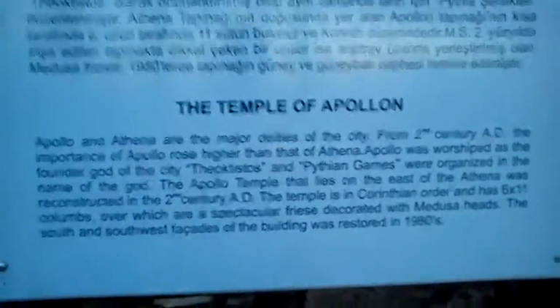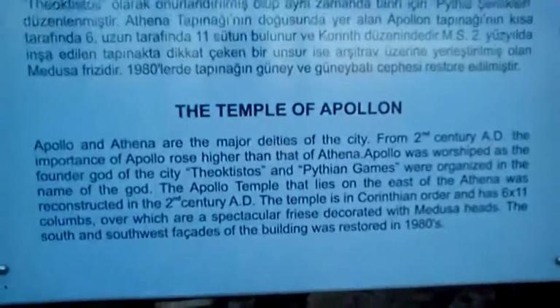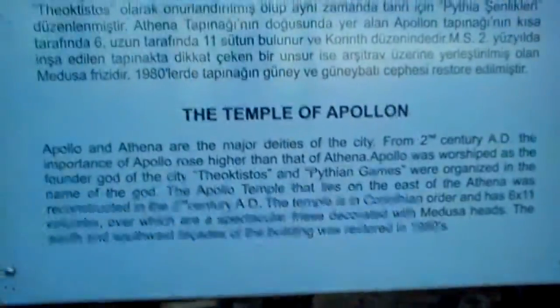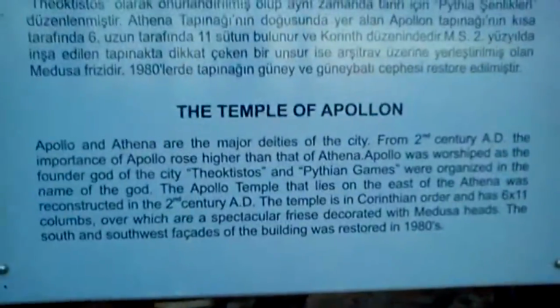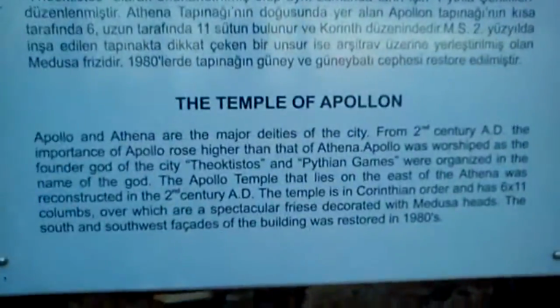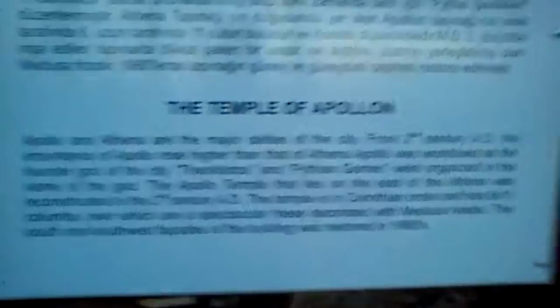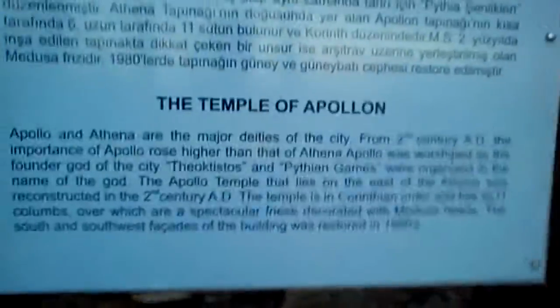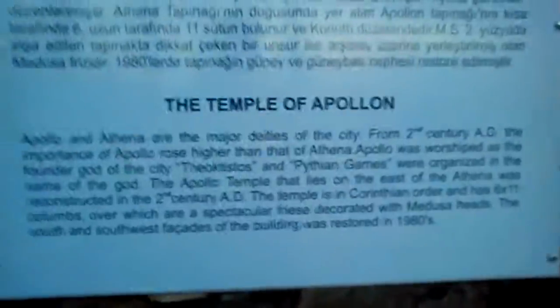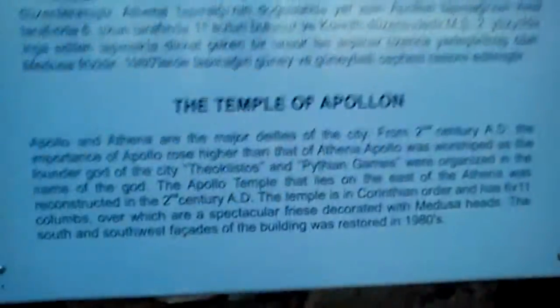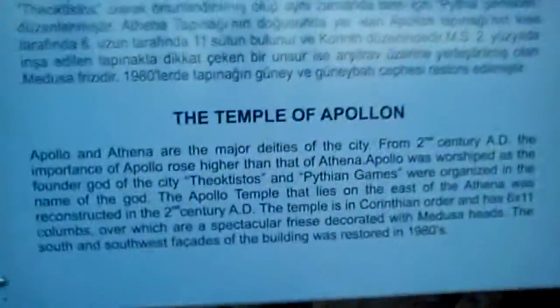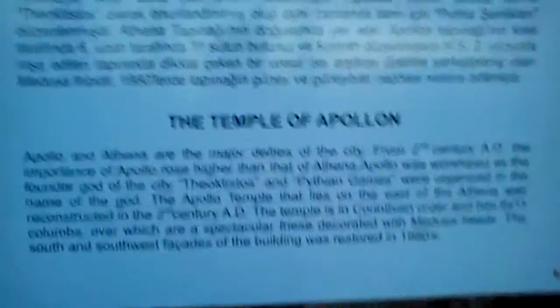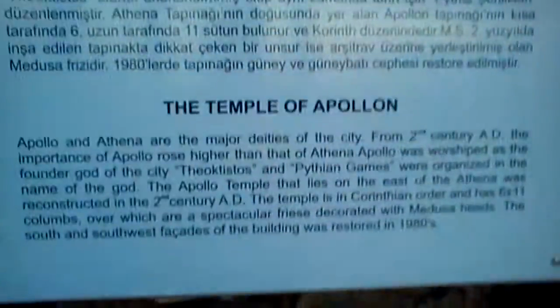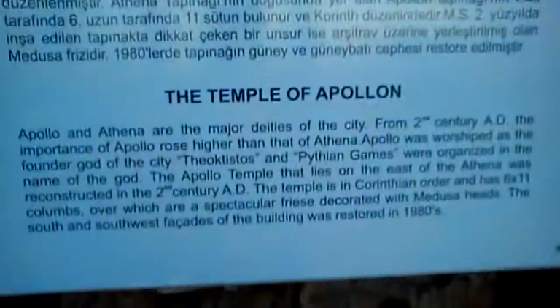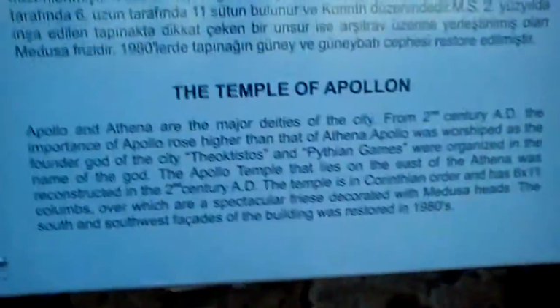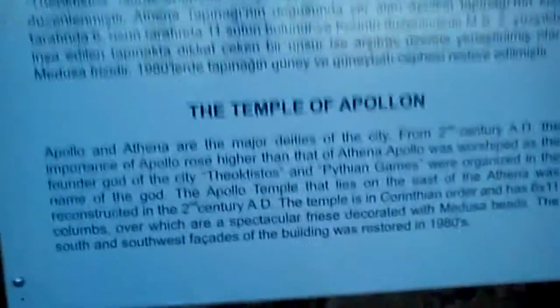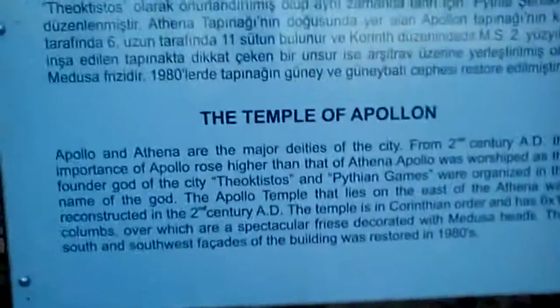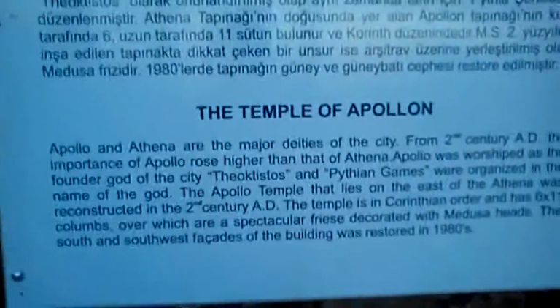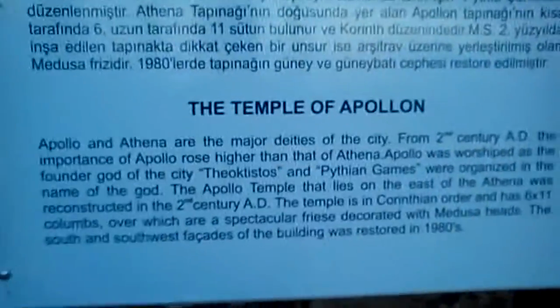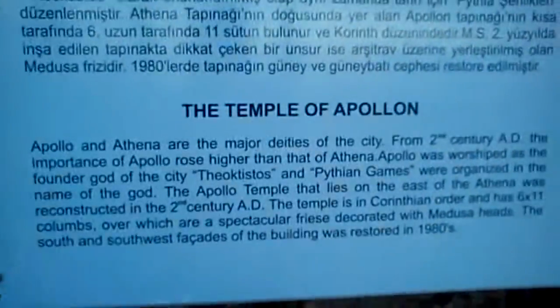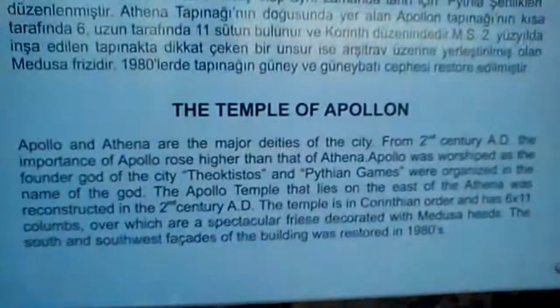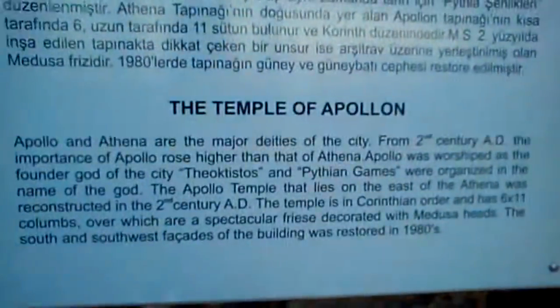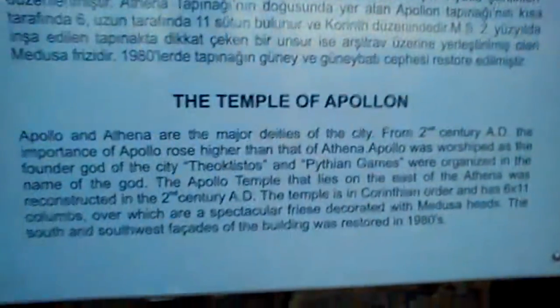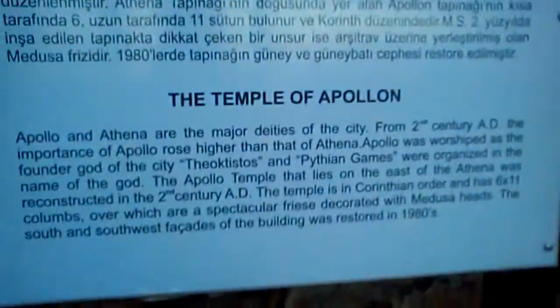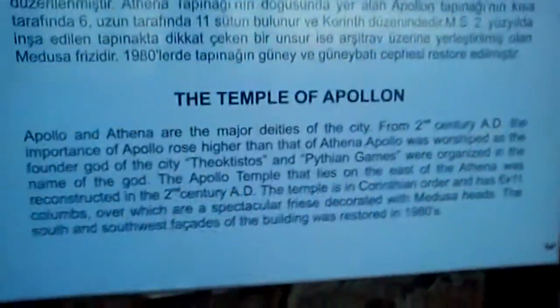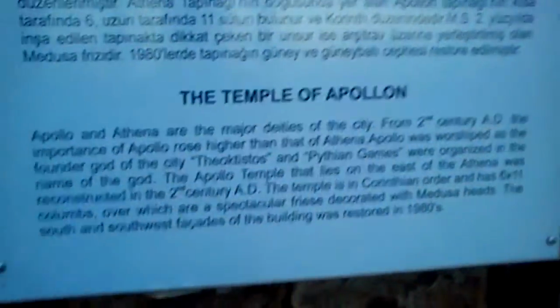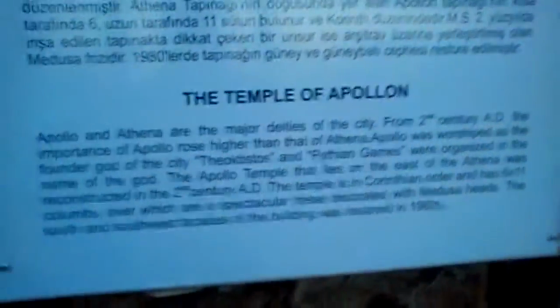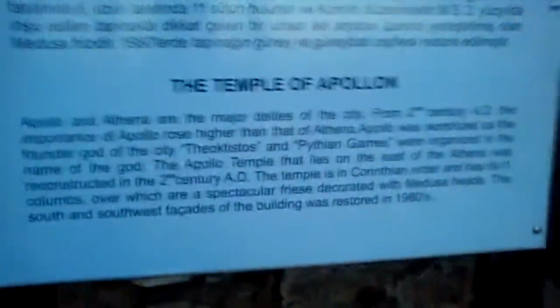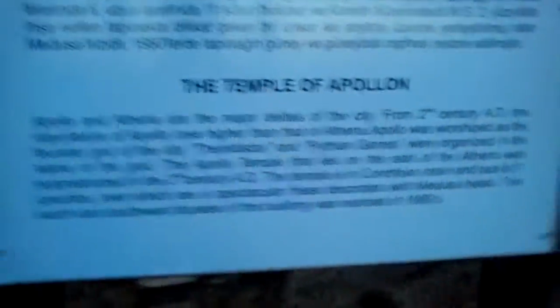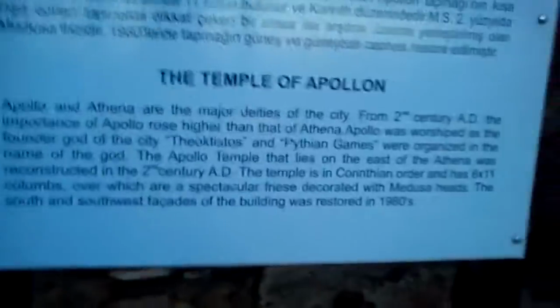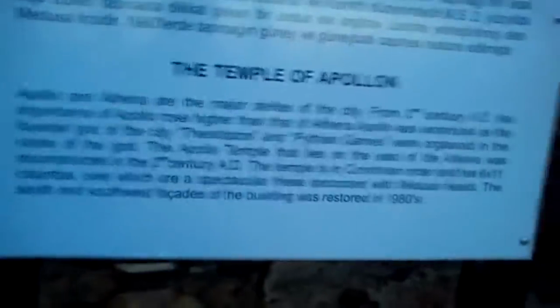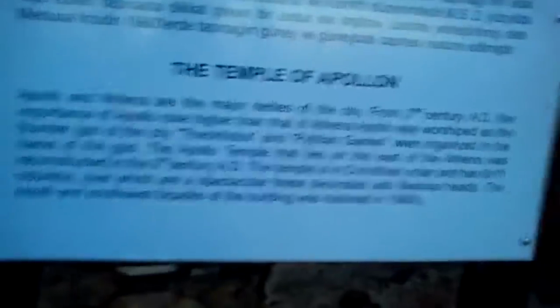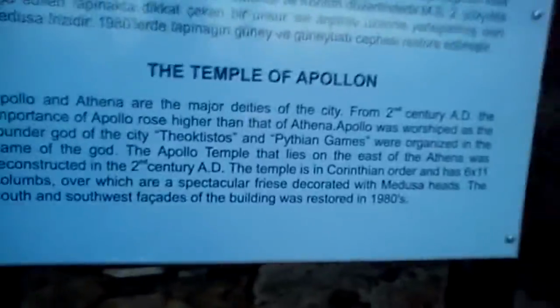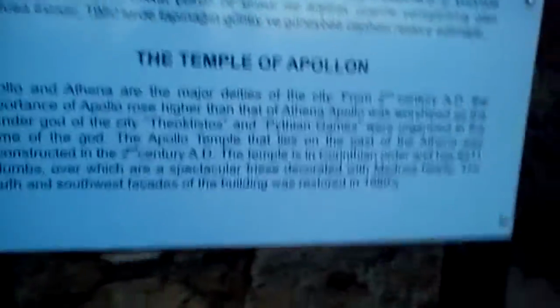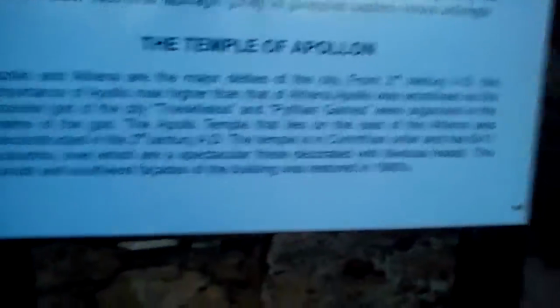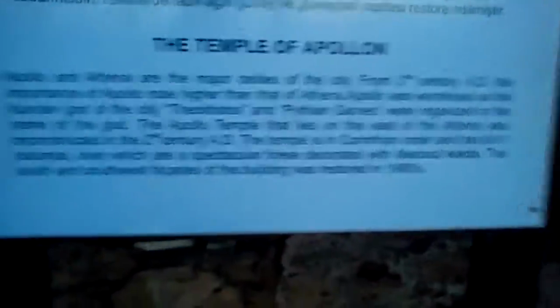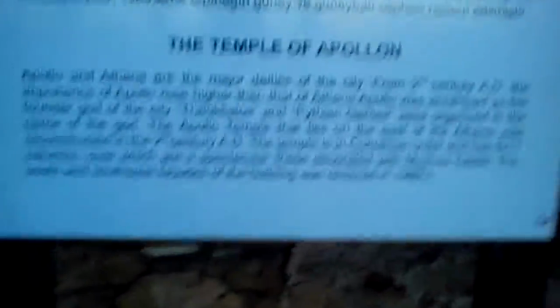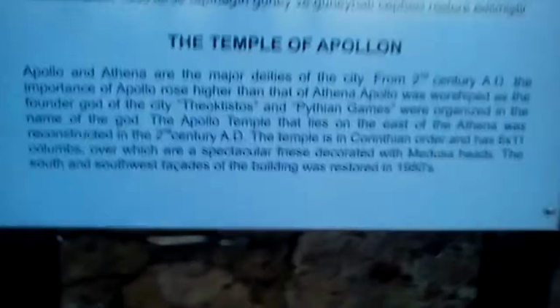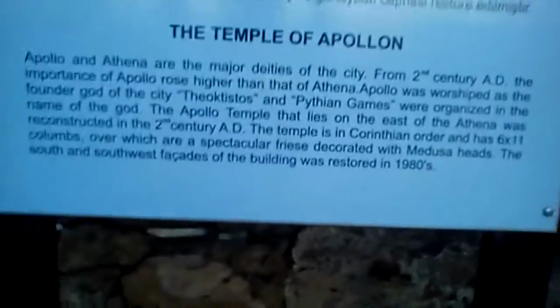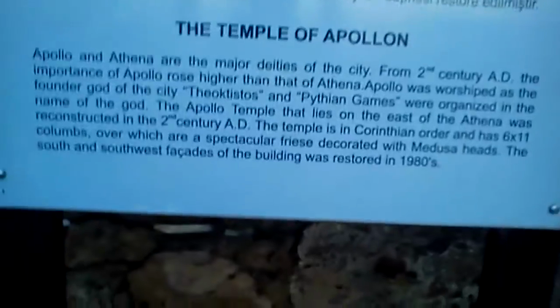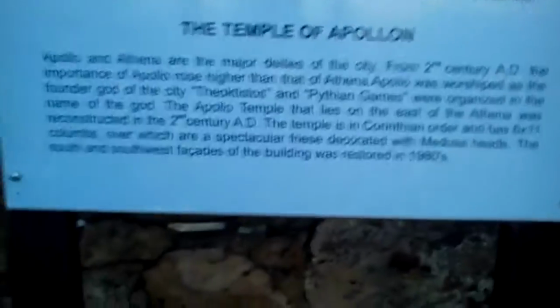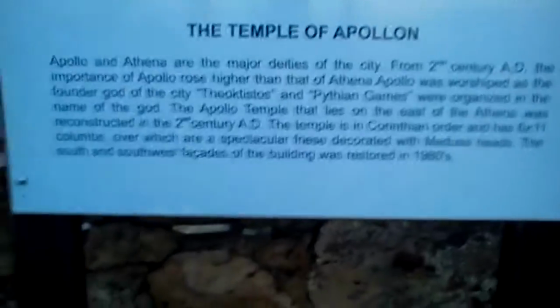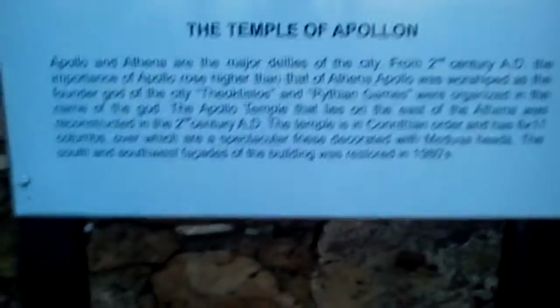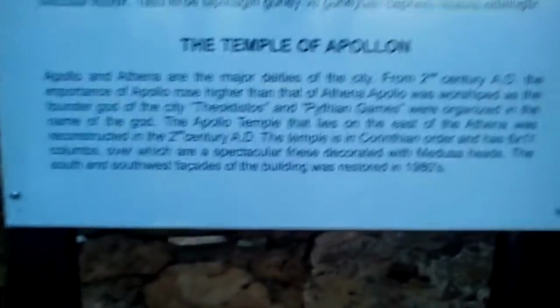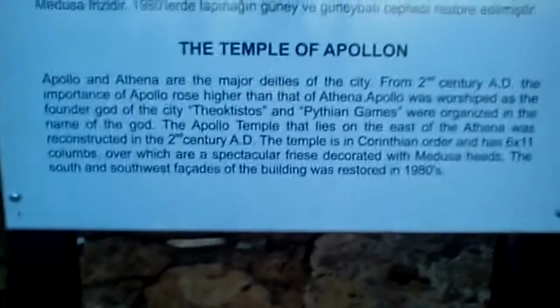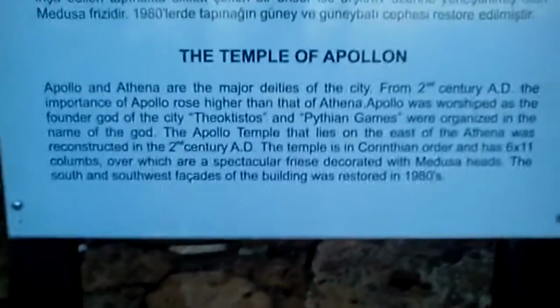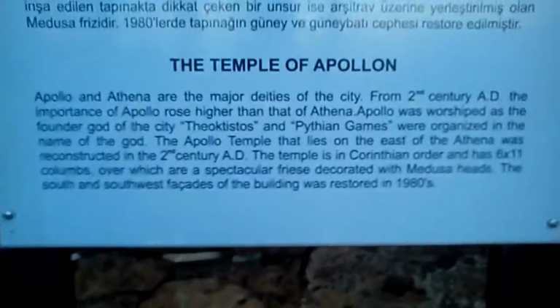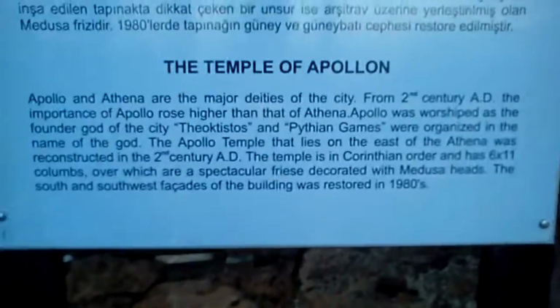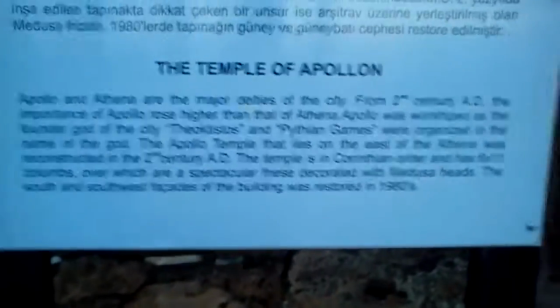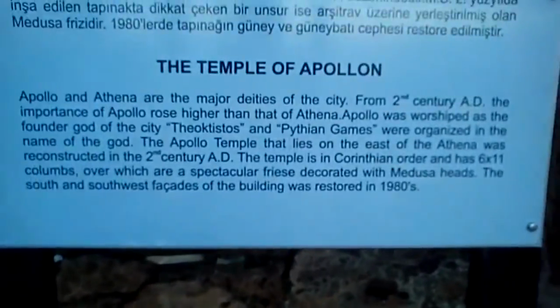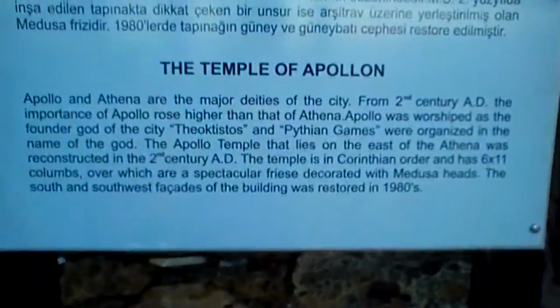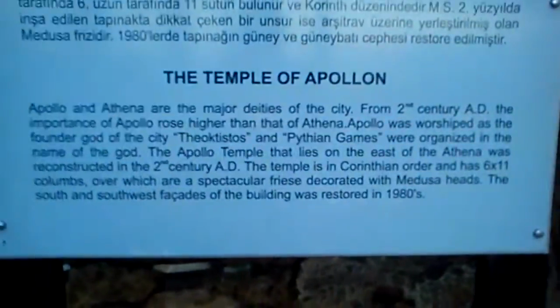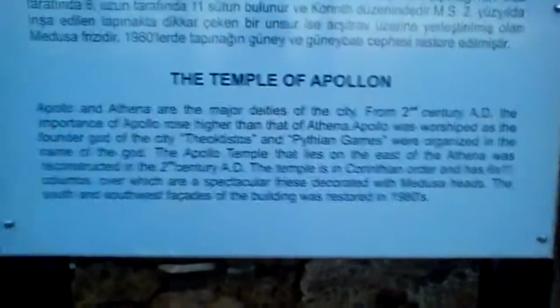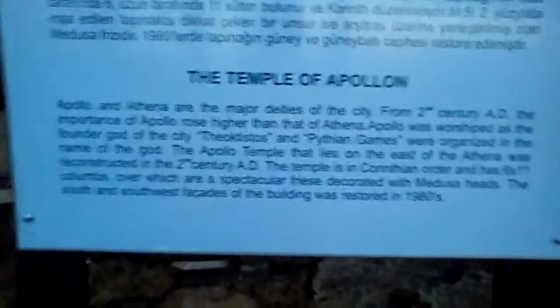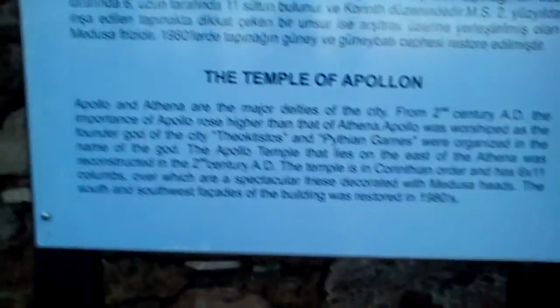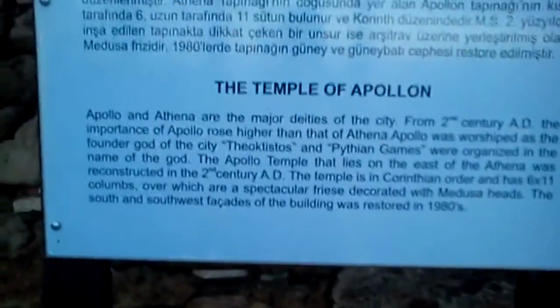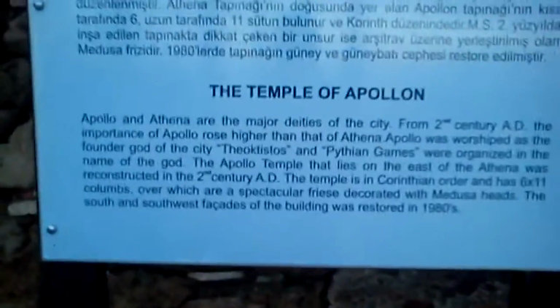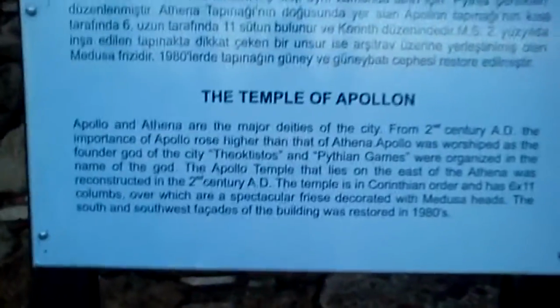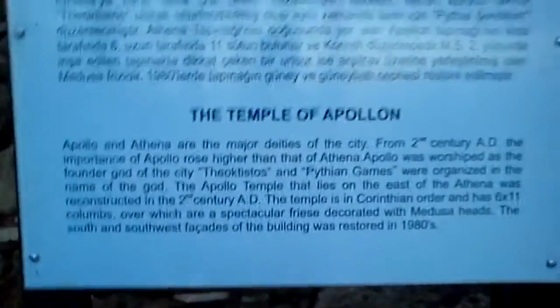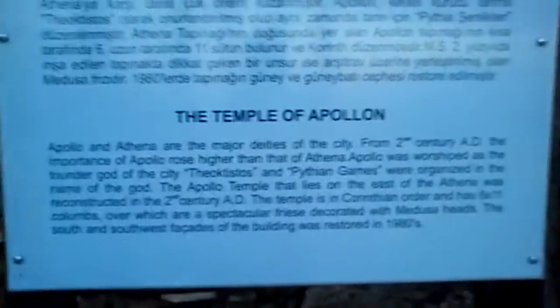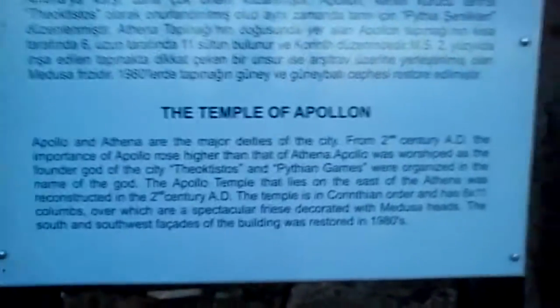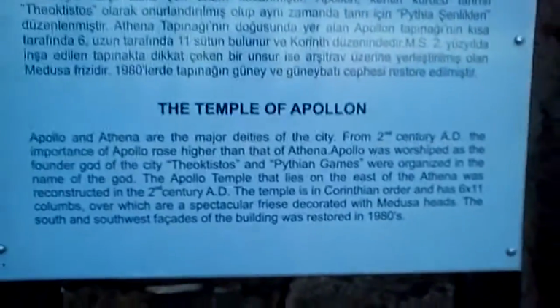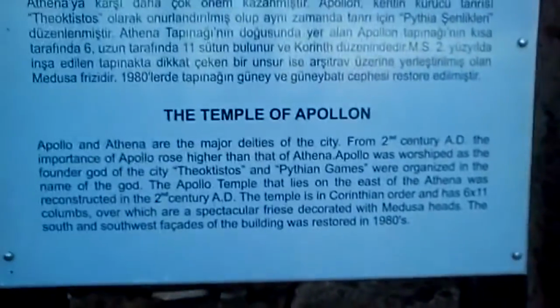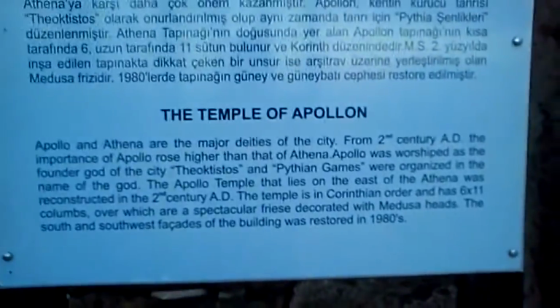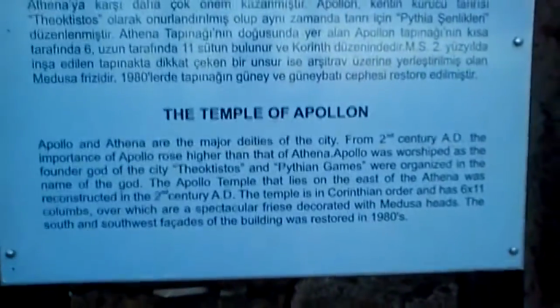This is where I am, in Side, in Old Turkey. Have a quick read of that, try and hold it straight.